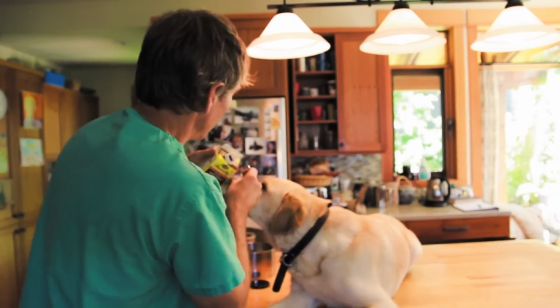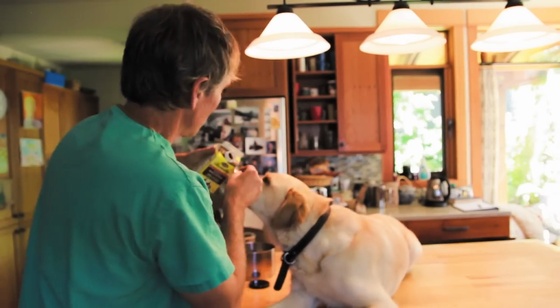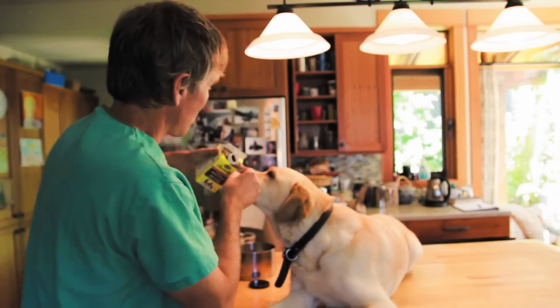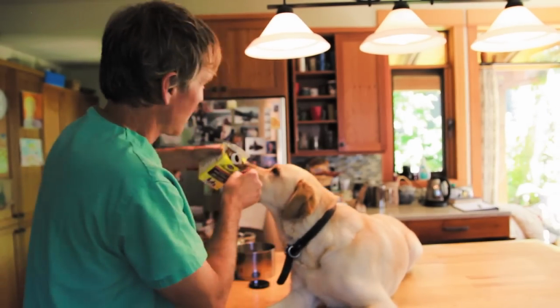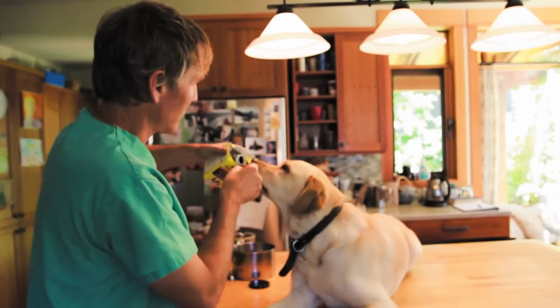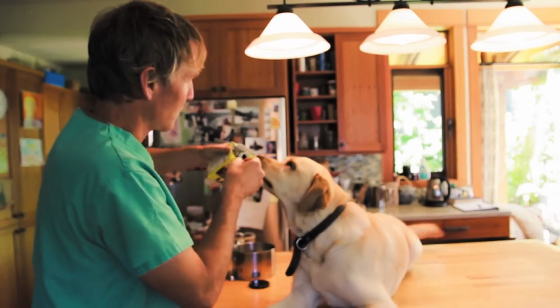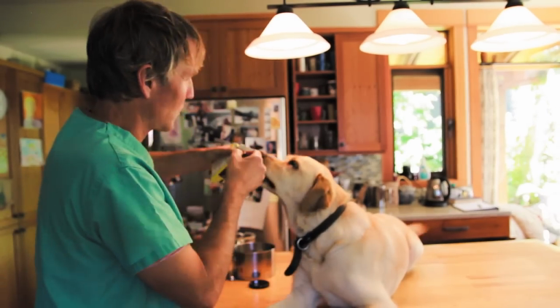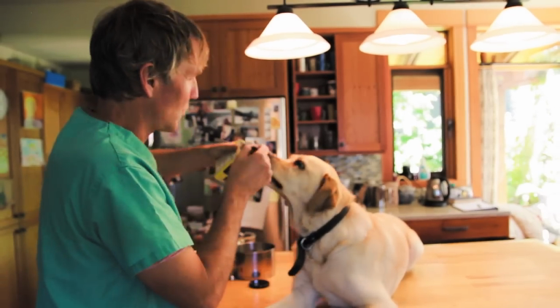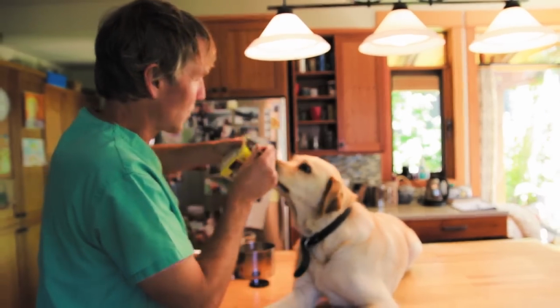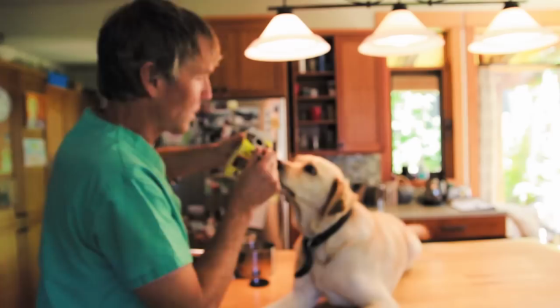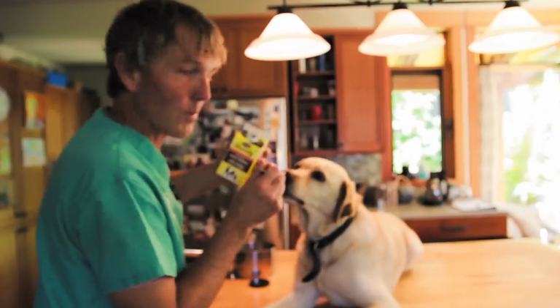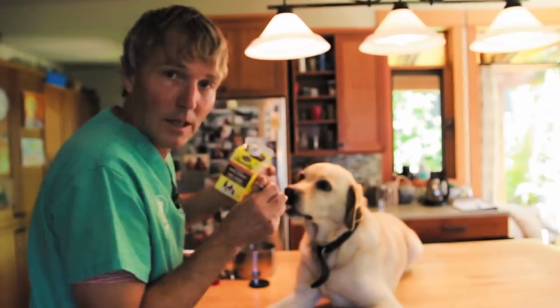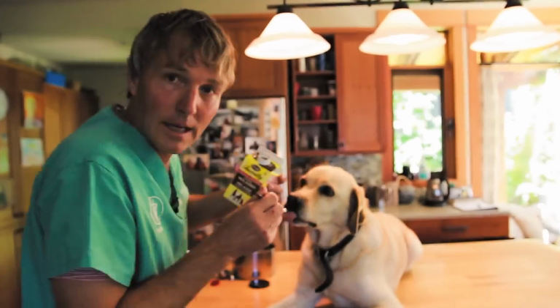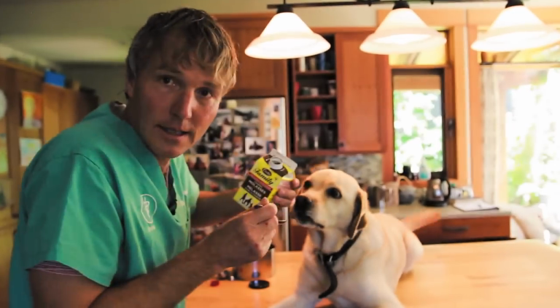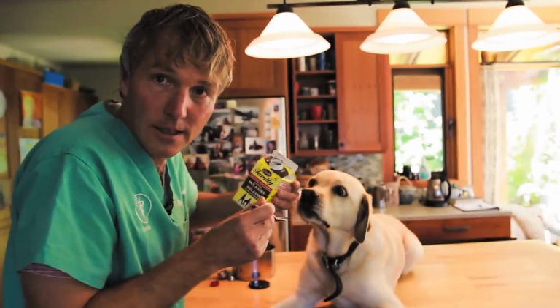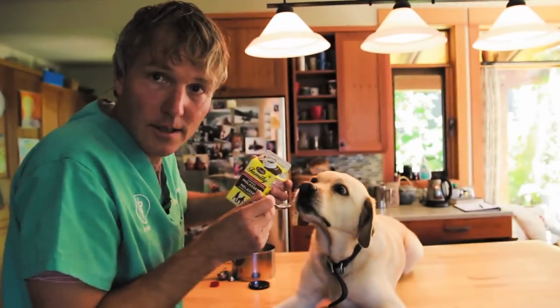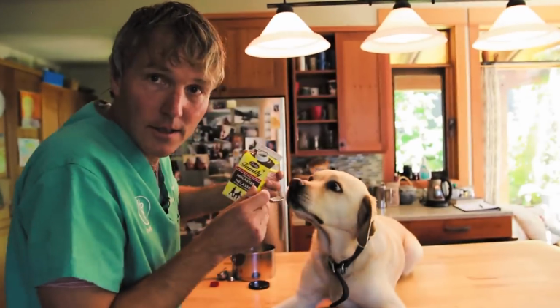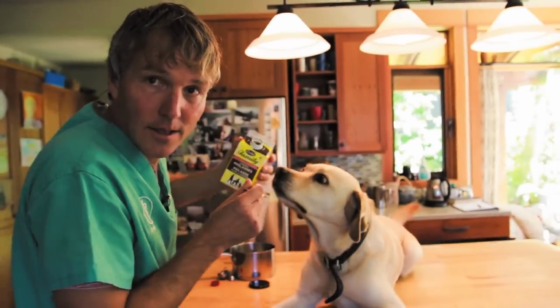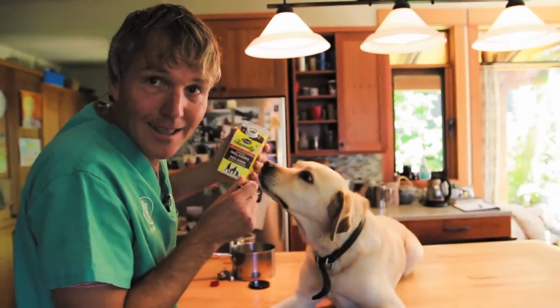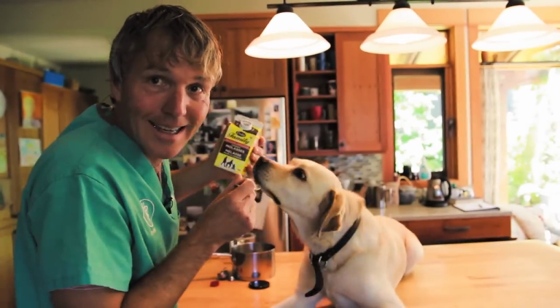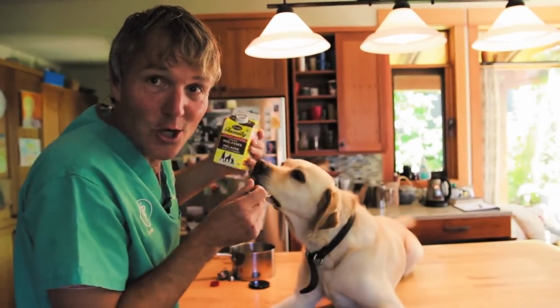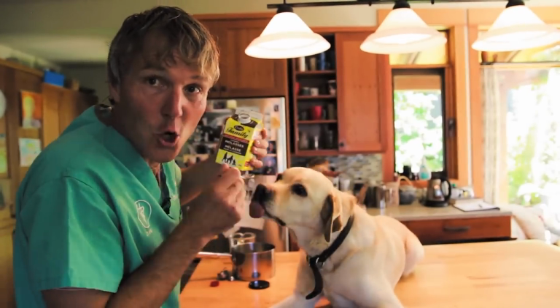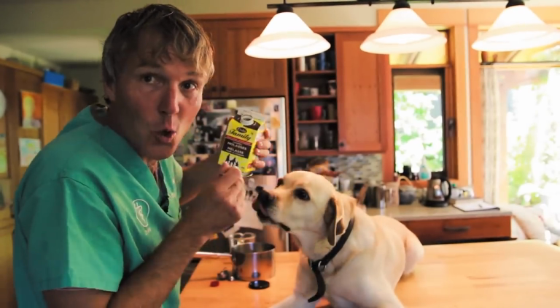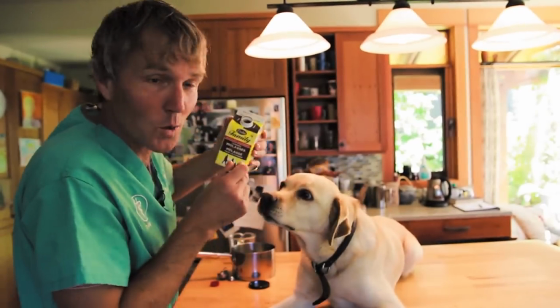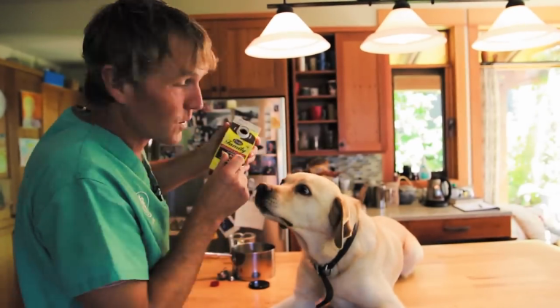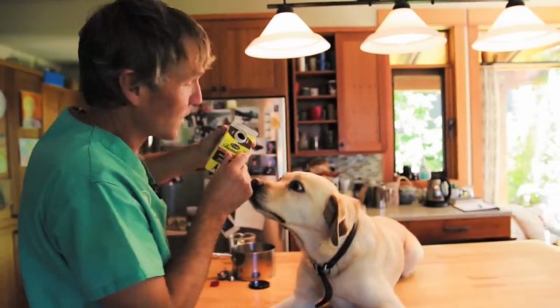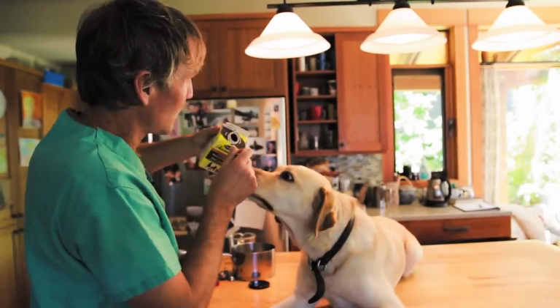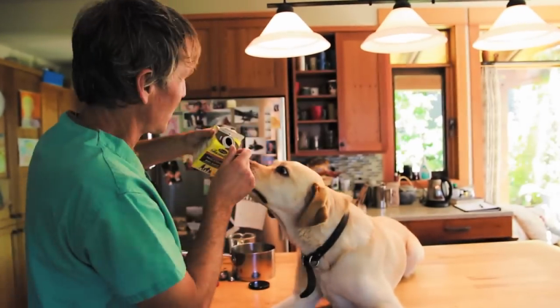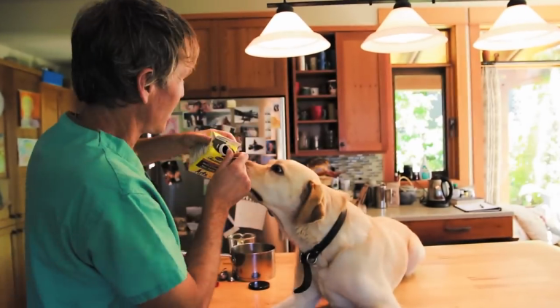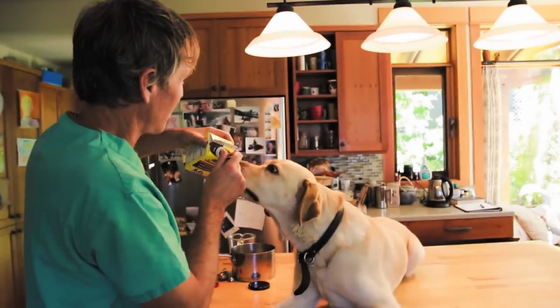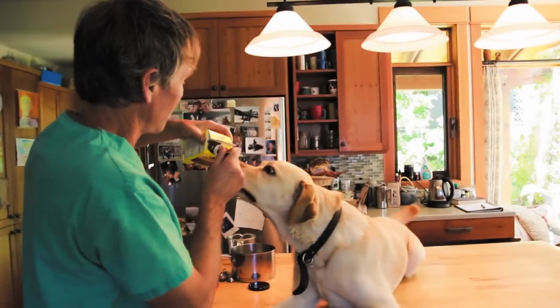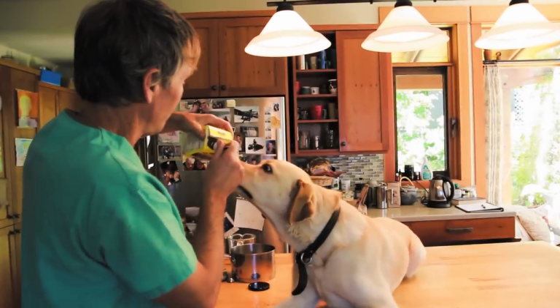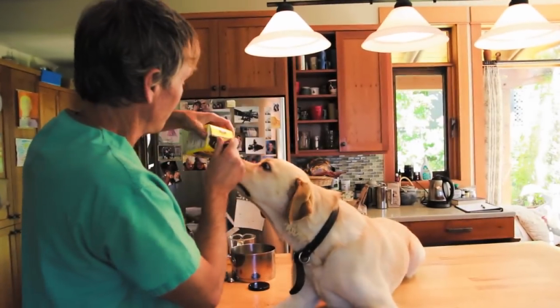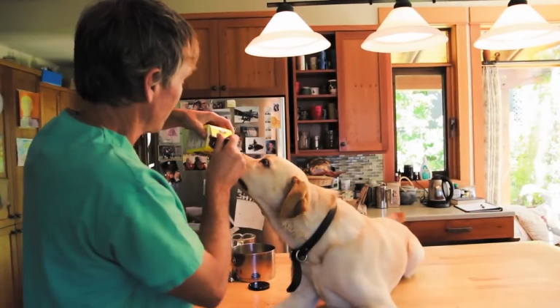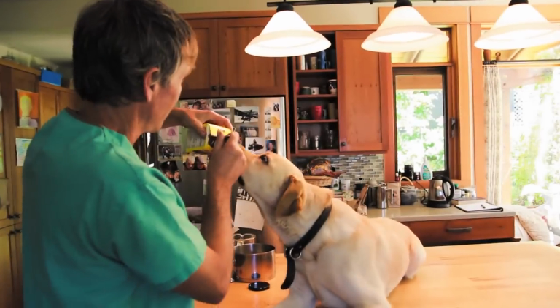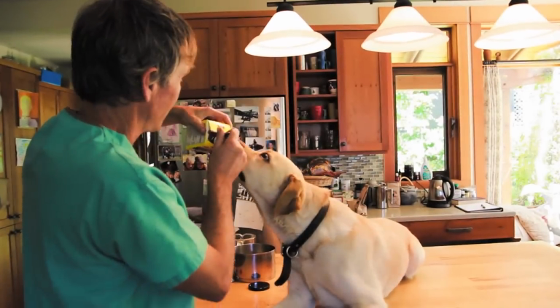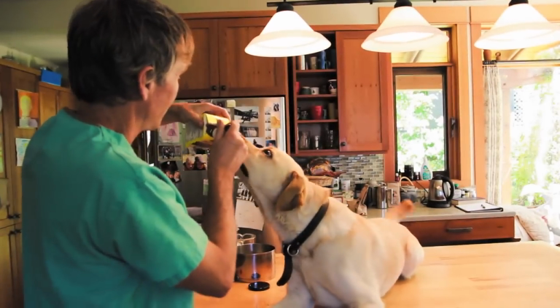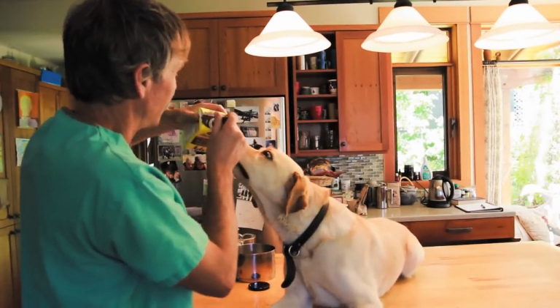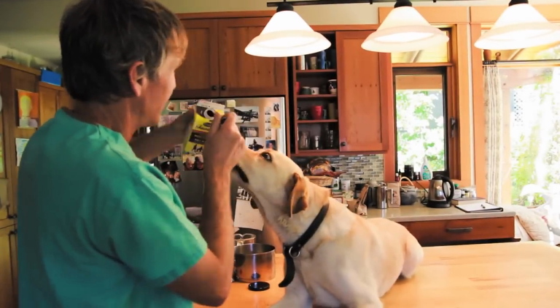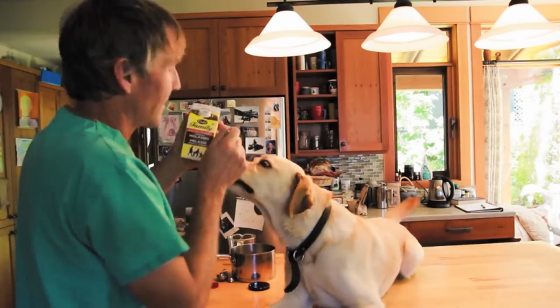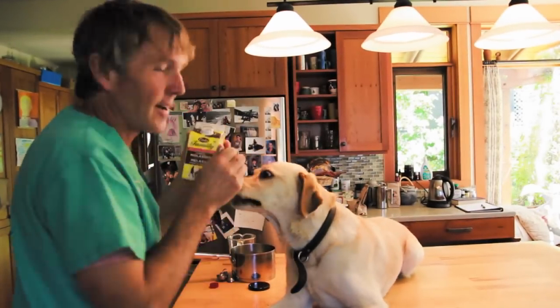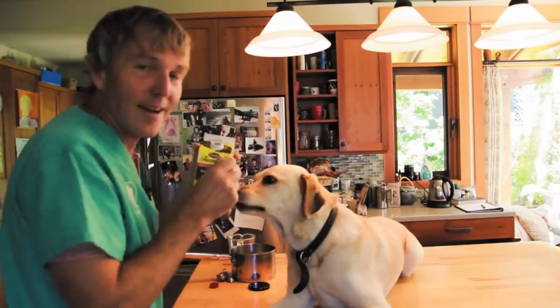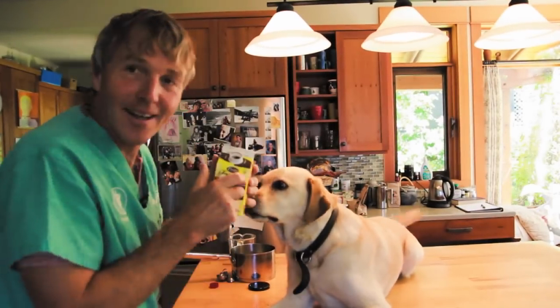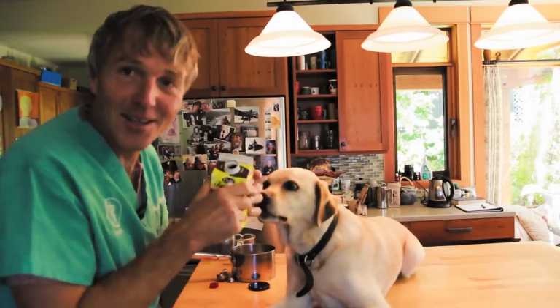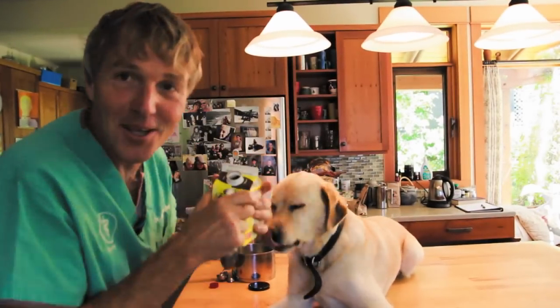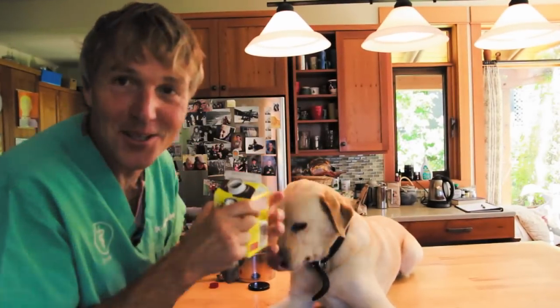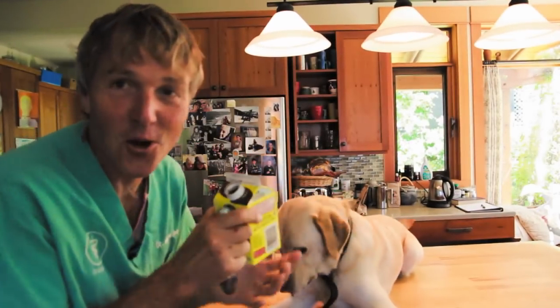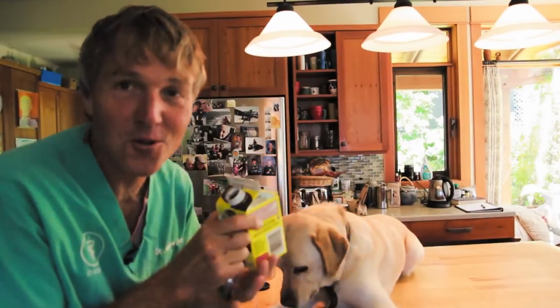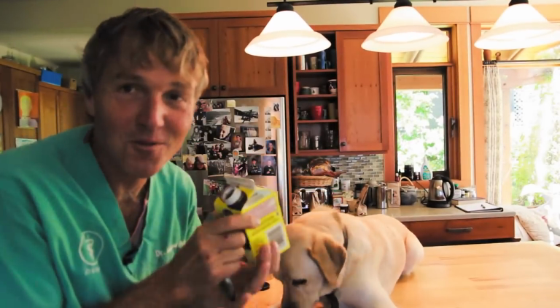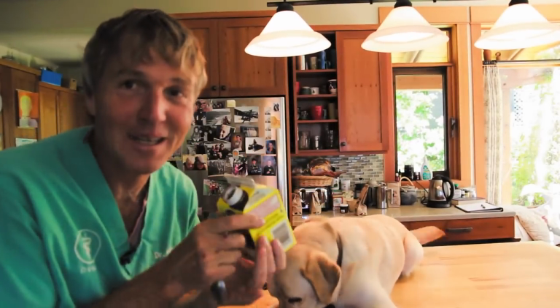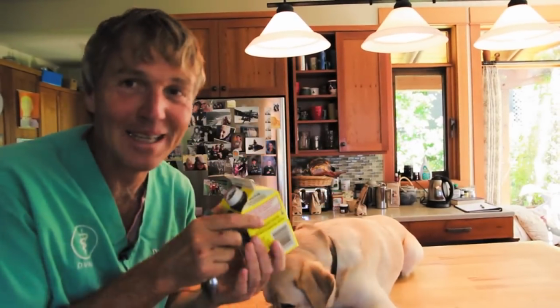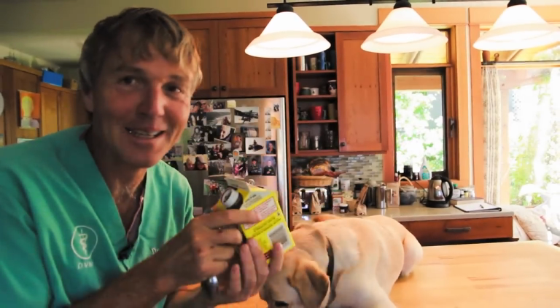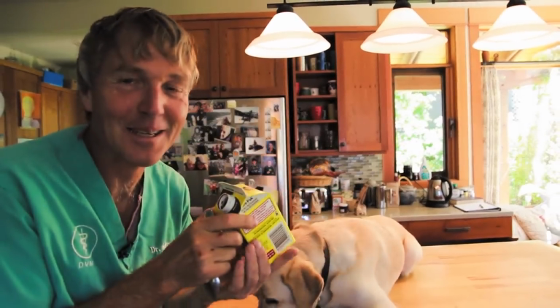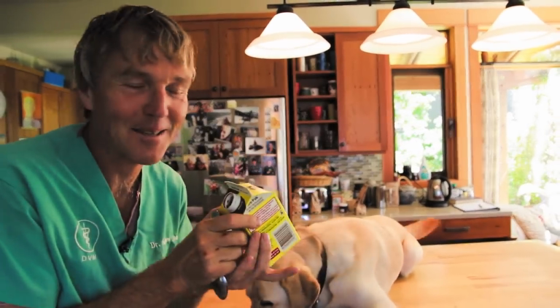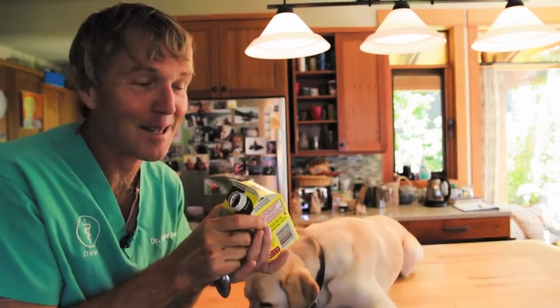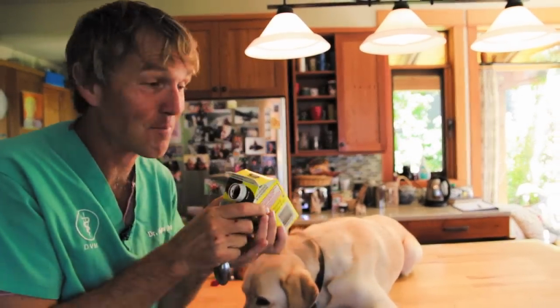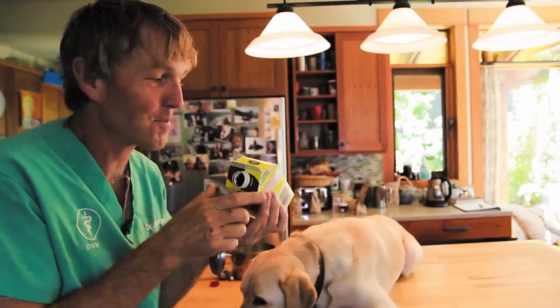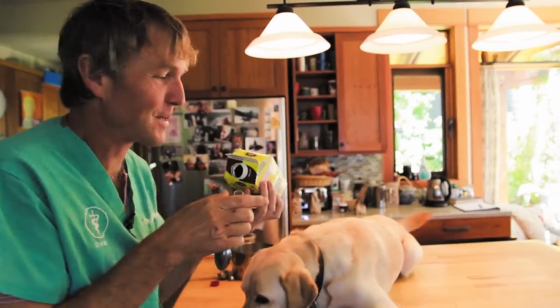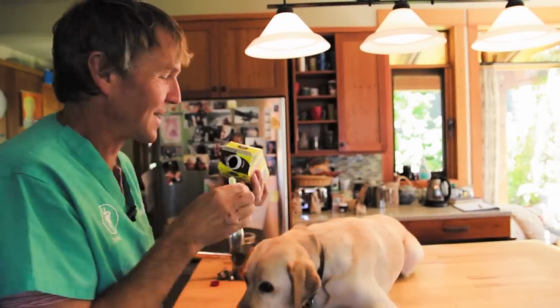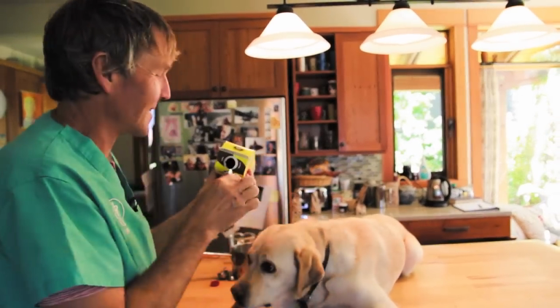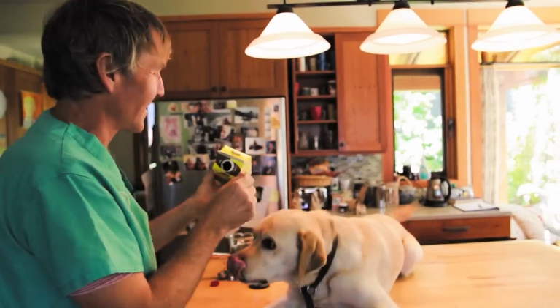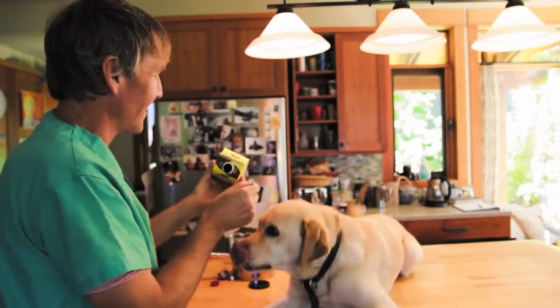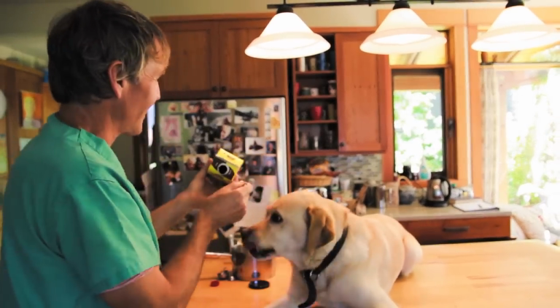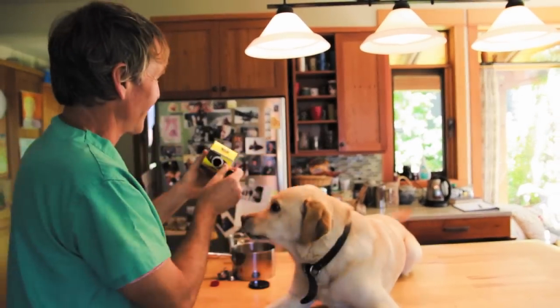We're going to try some cooking molasses, and I know she's going to like it. It's hard to find anything that Pippi doesn't like.